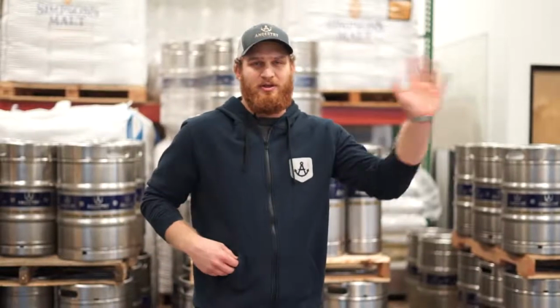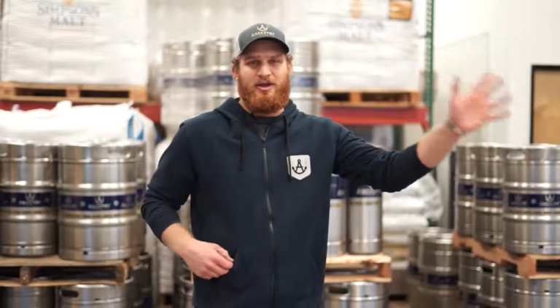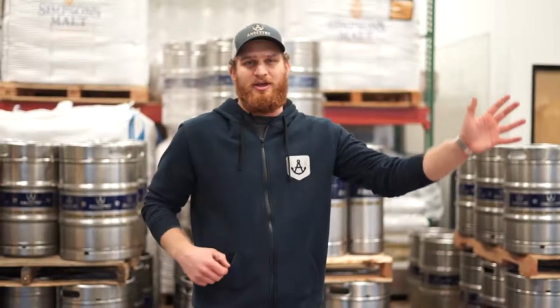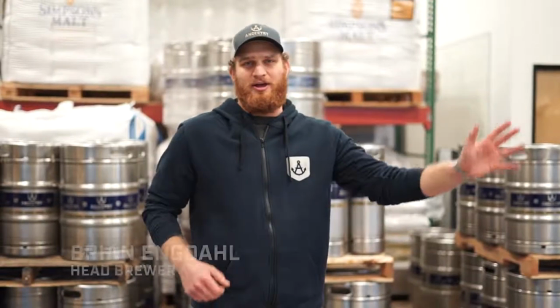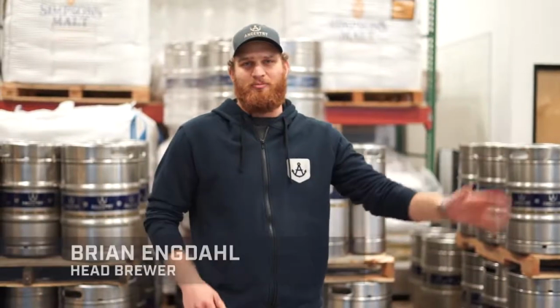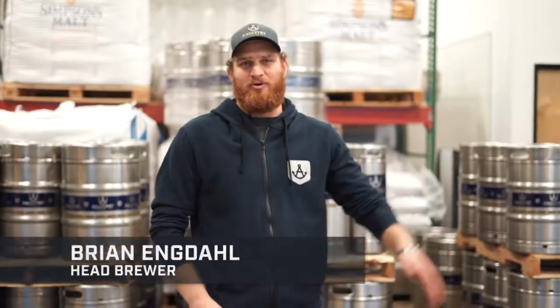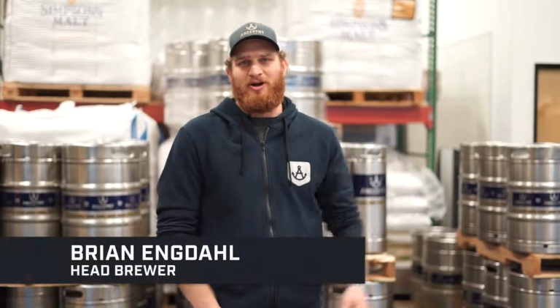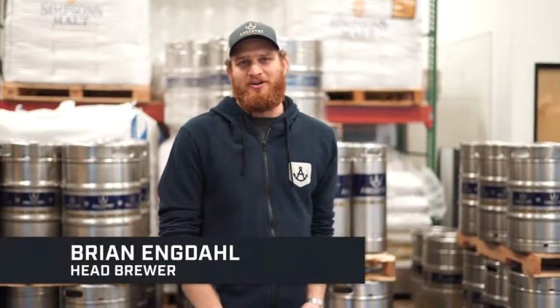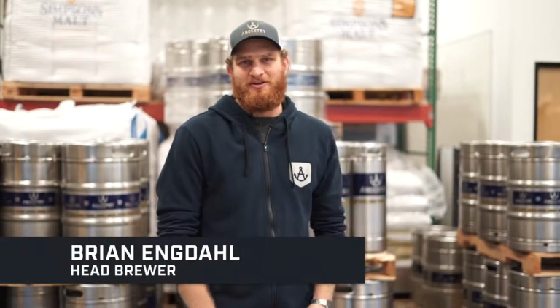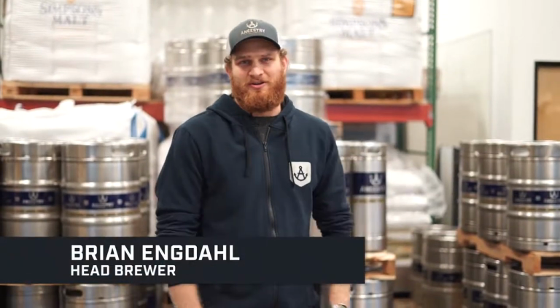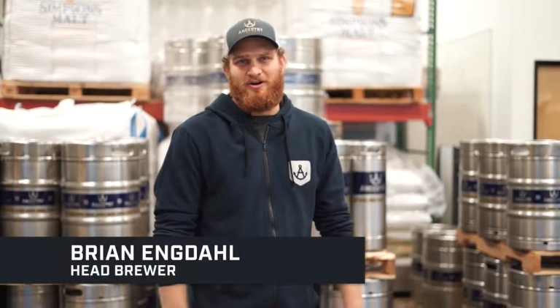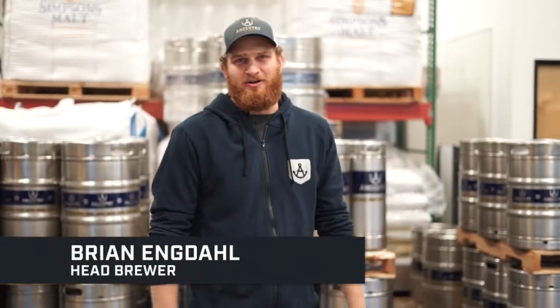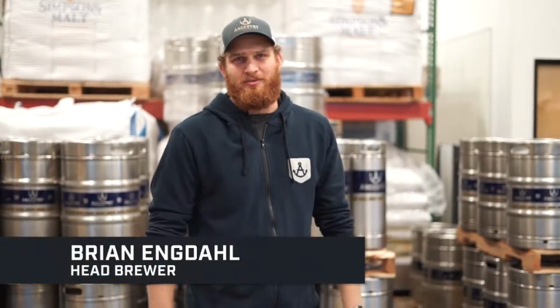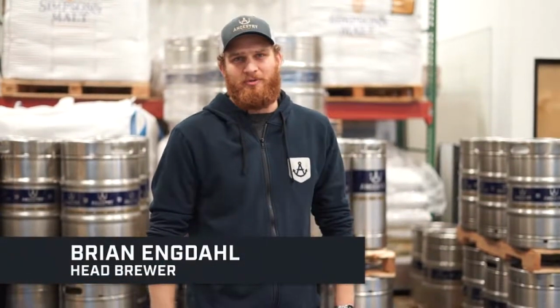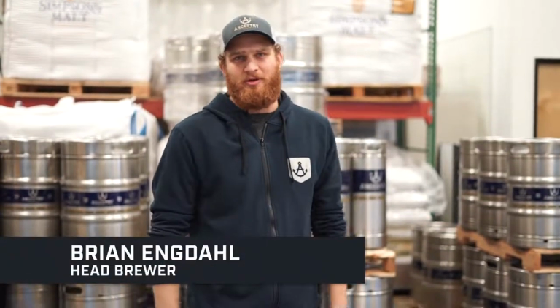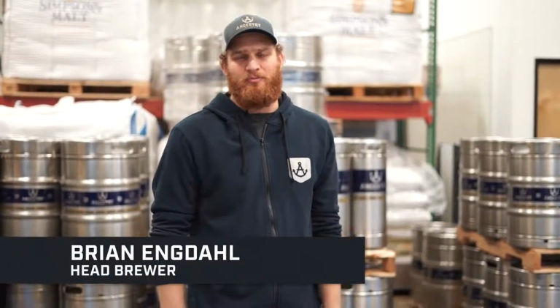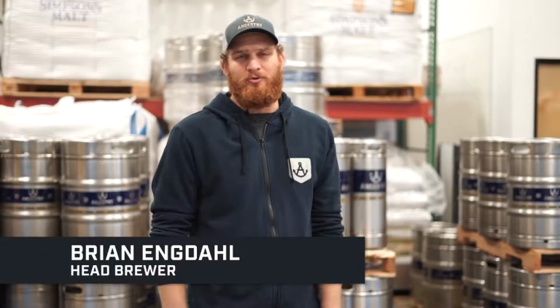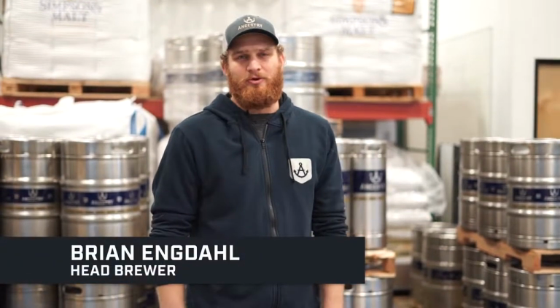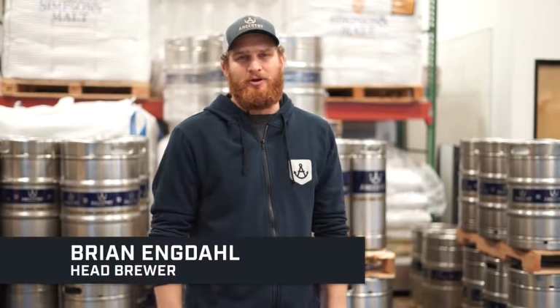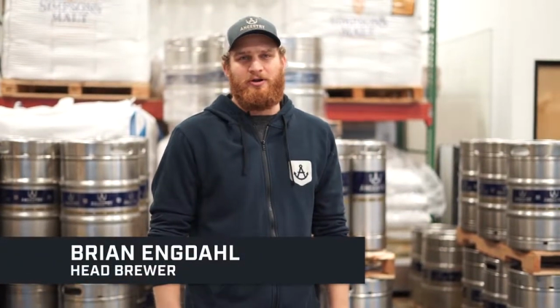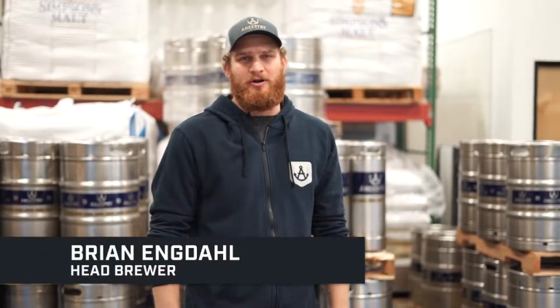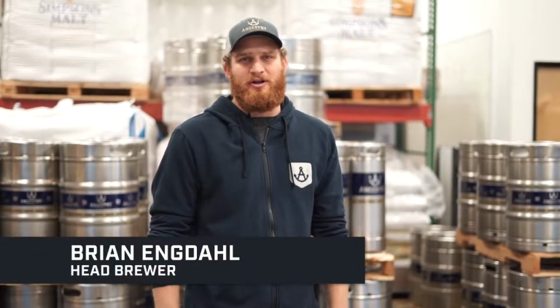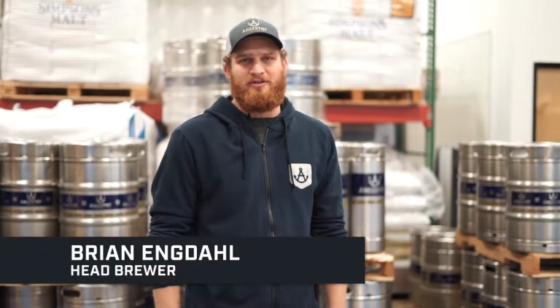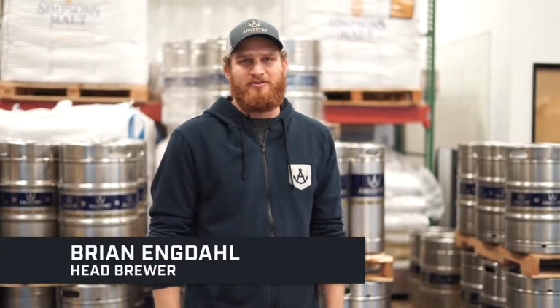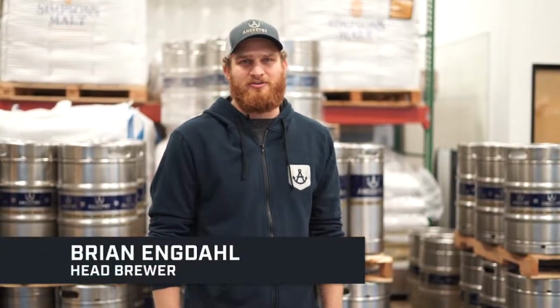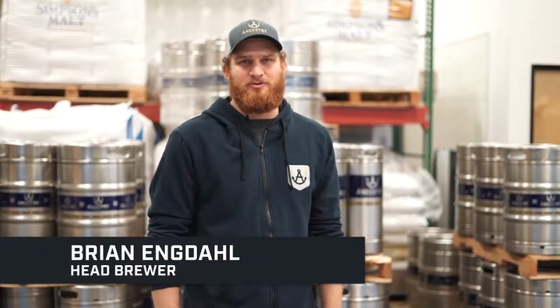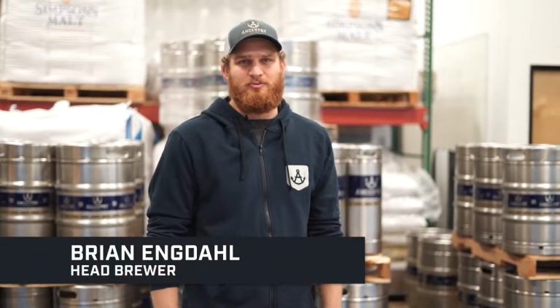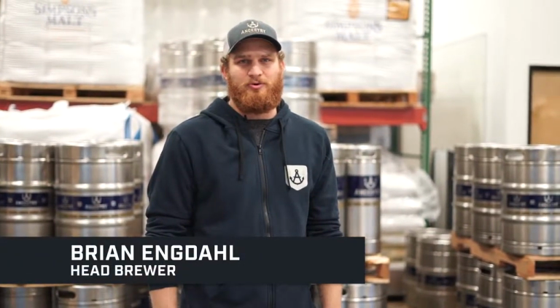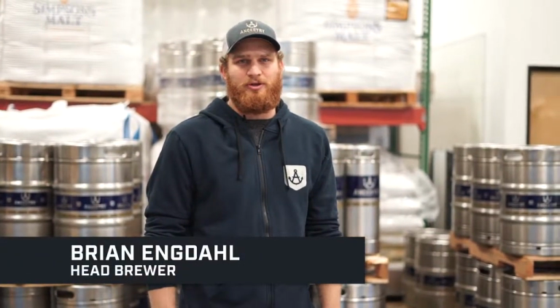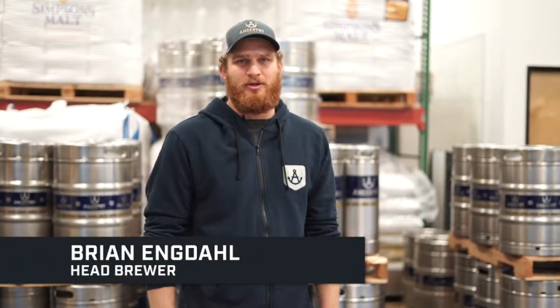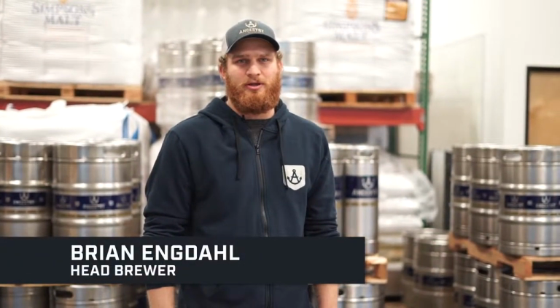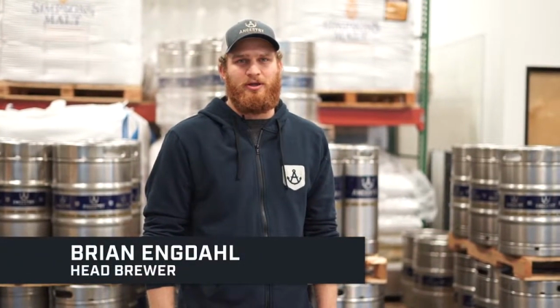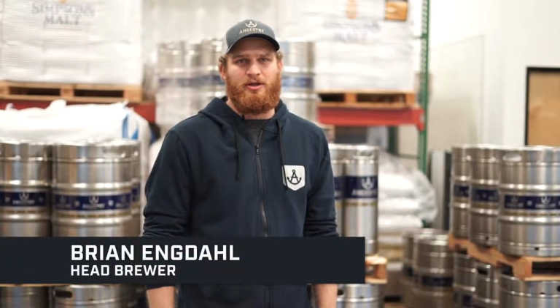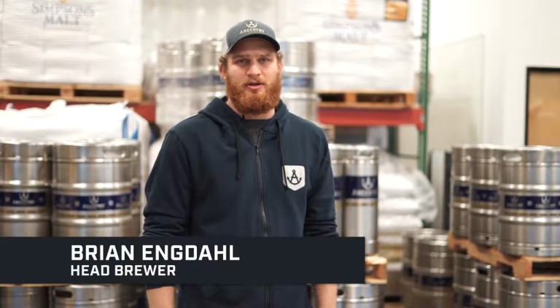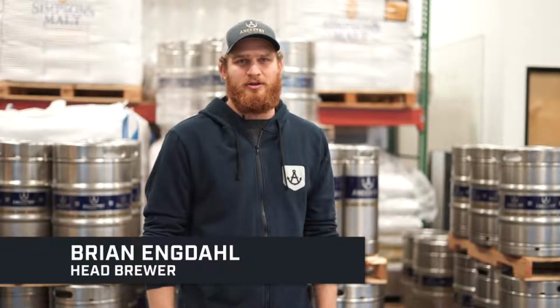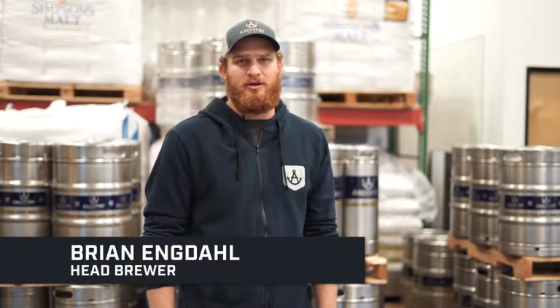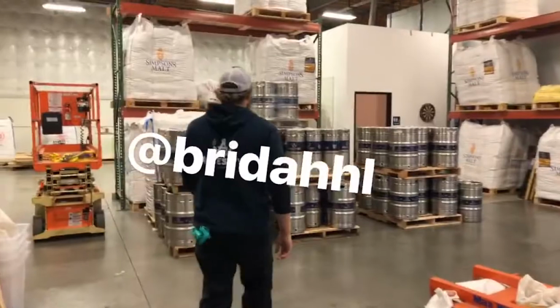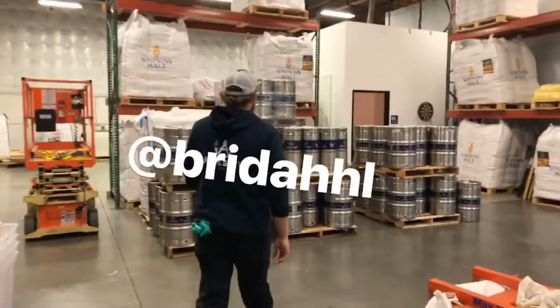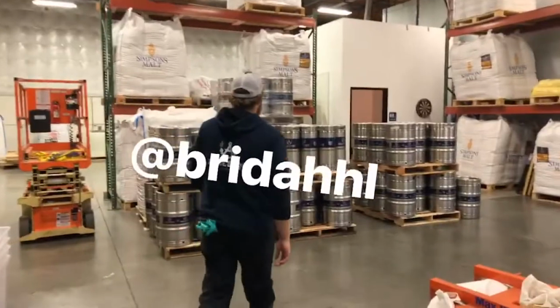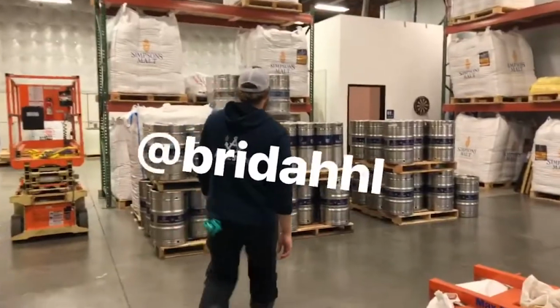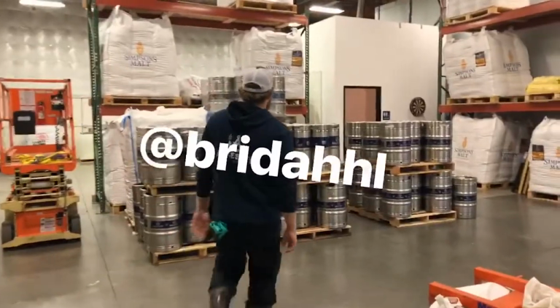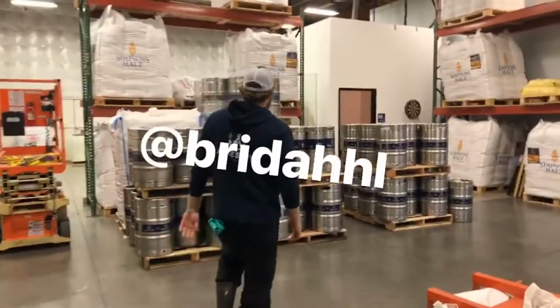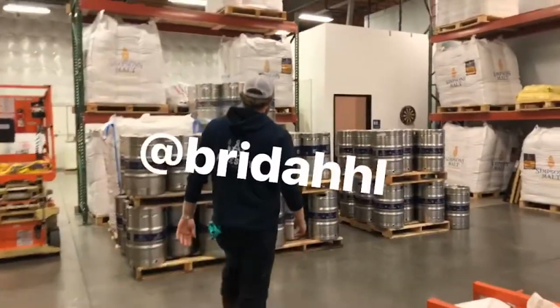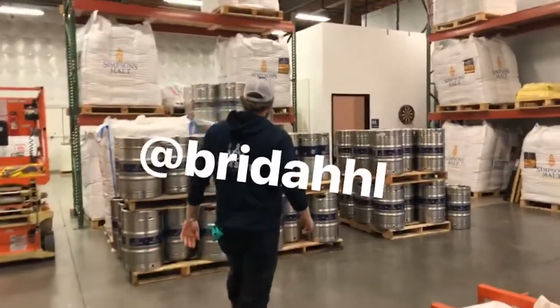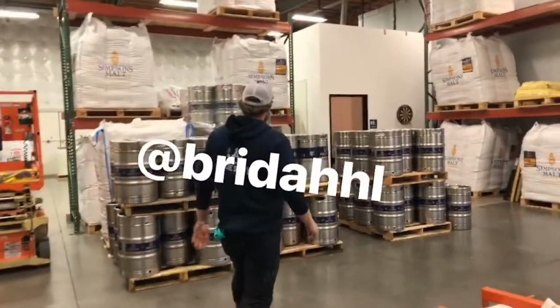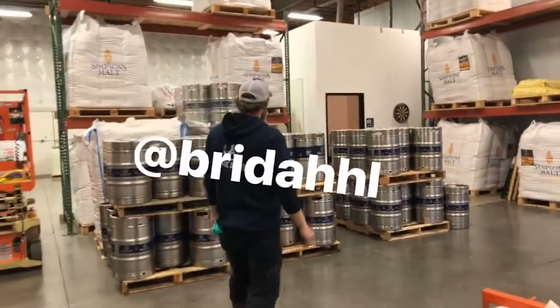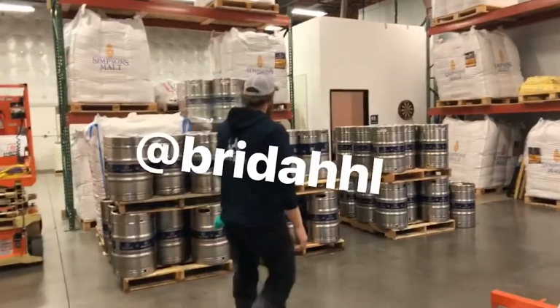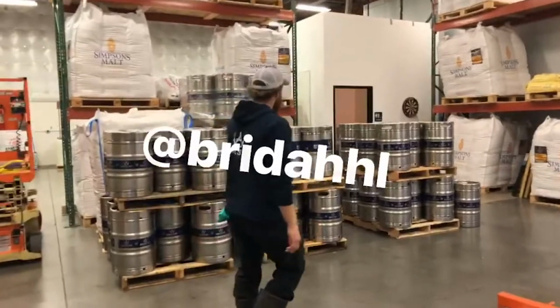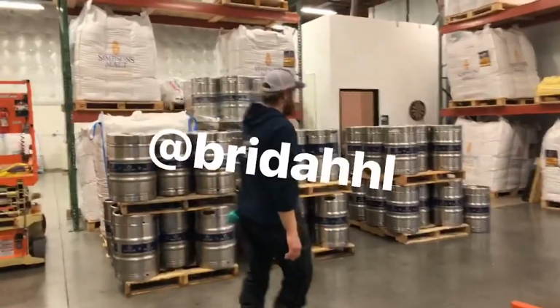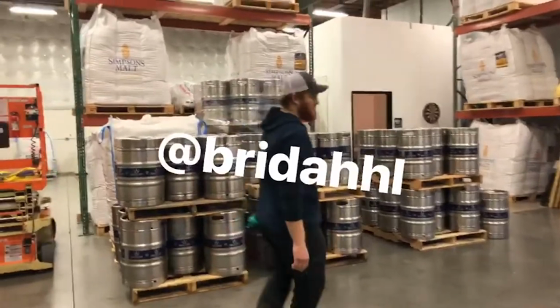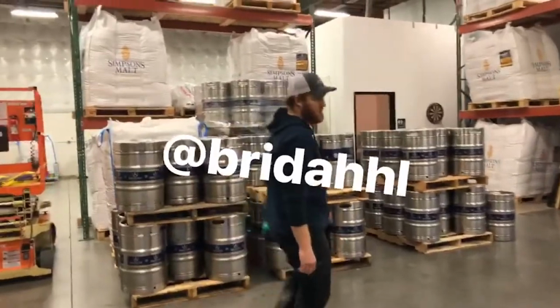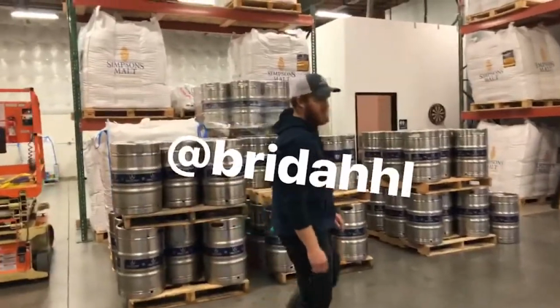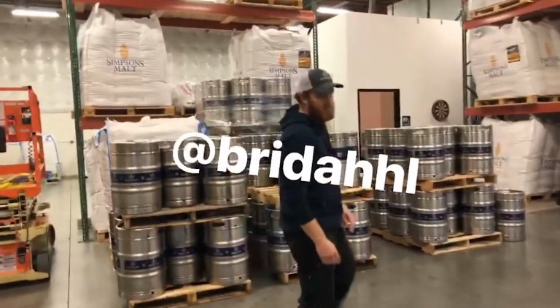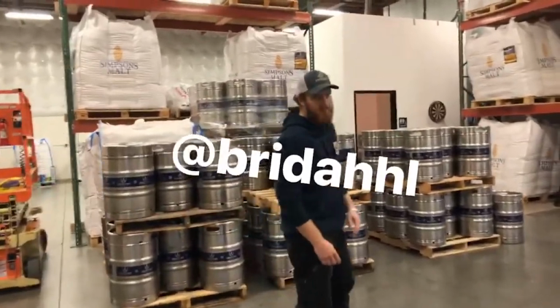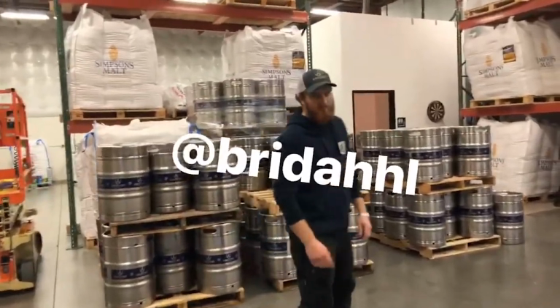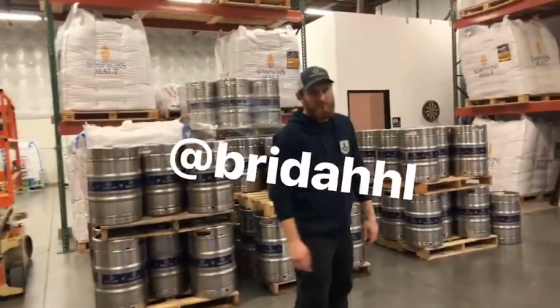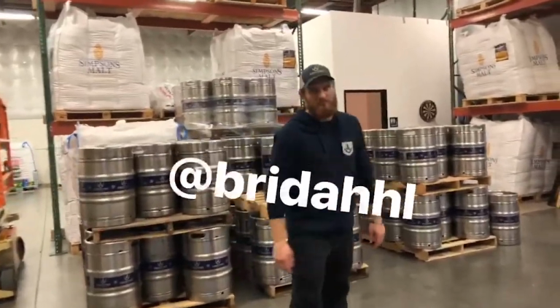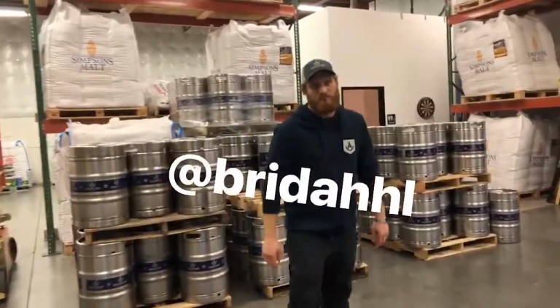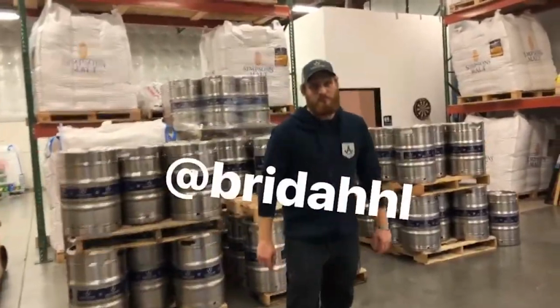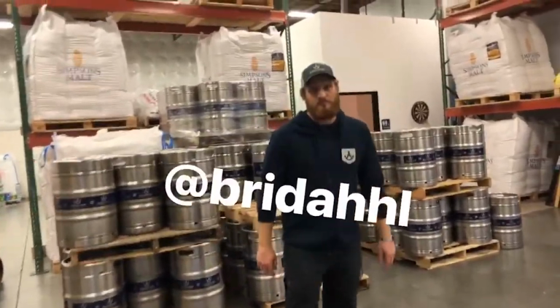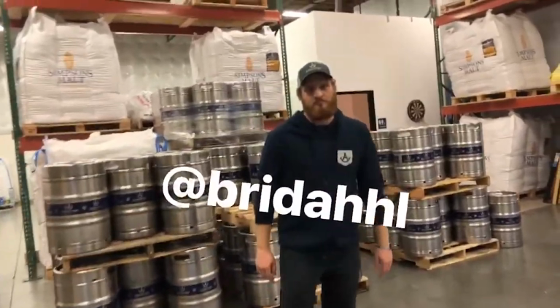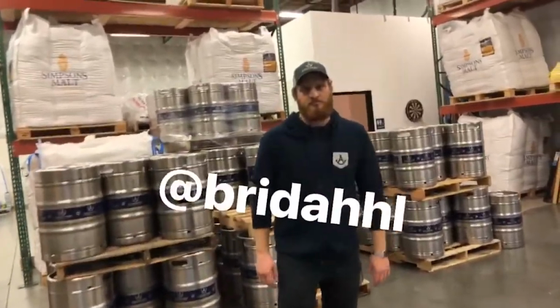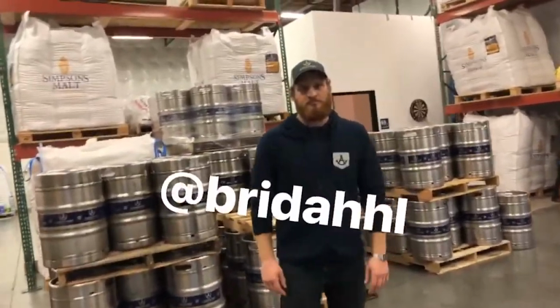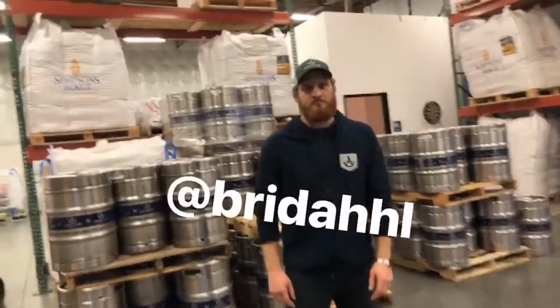Hey, I'm Brian Ingdal. I'm head brewer here at Ancestry Brewing and we're making a video of the brewing process.